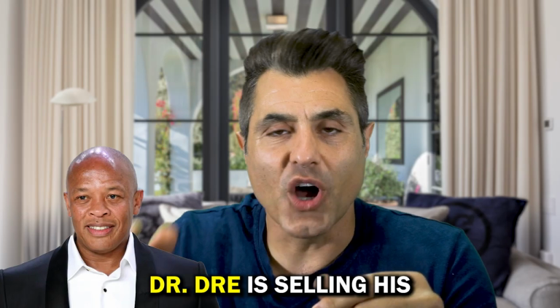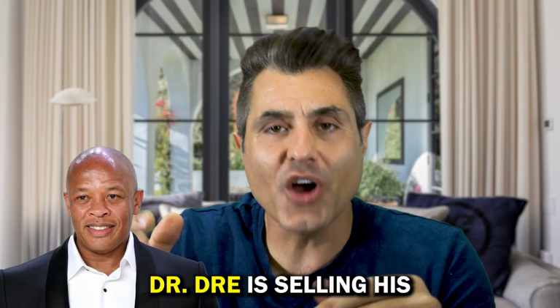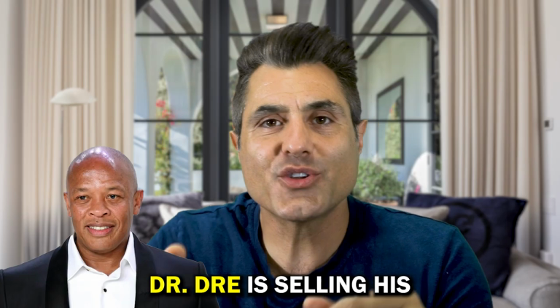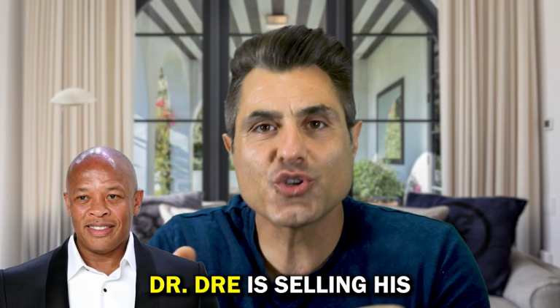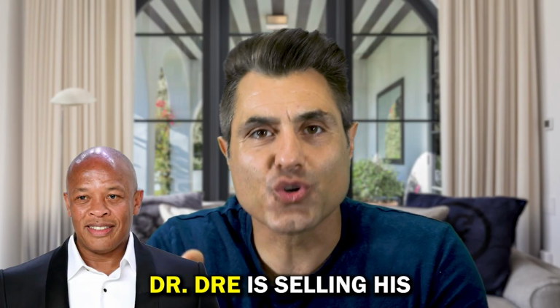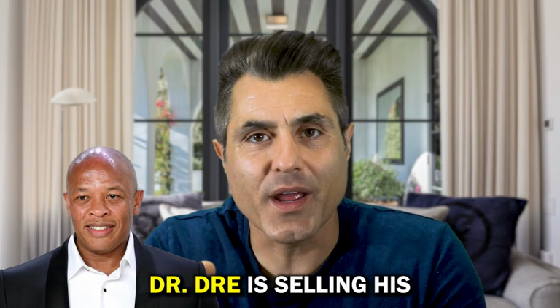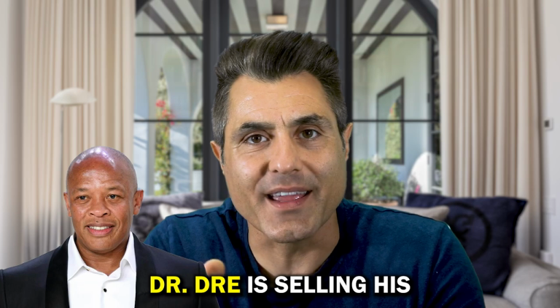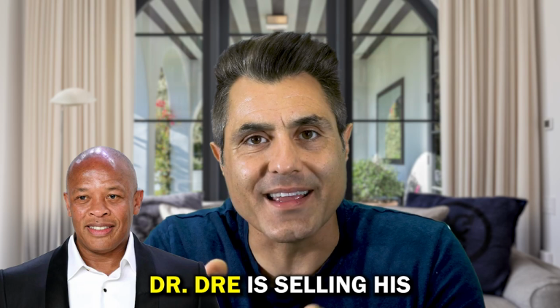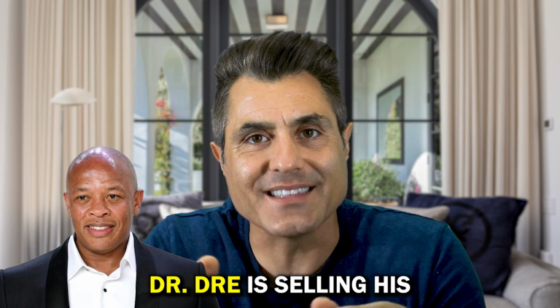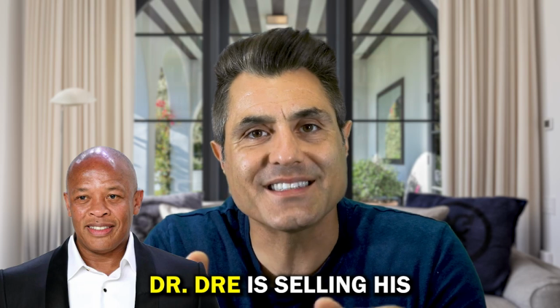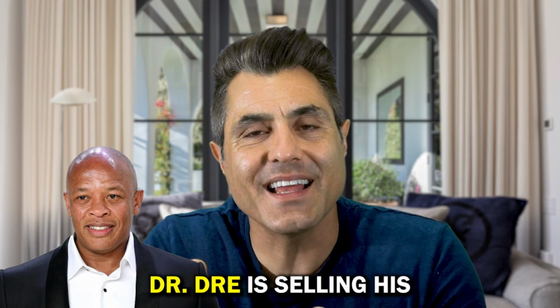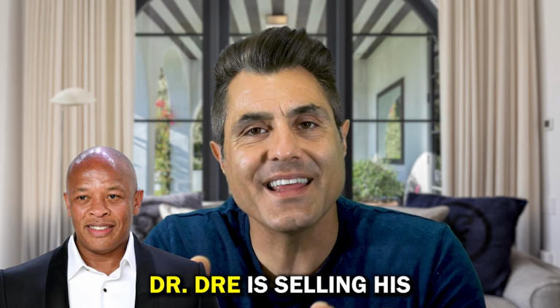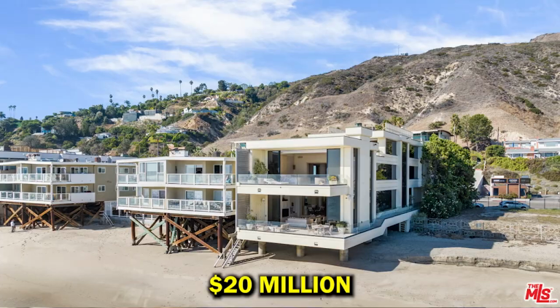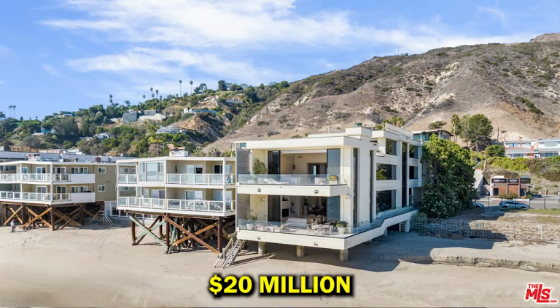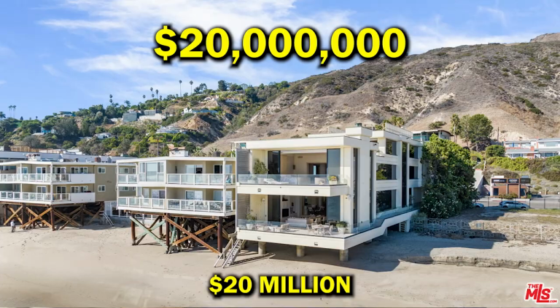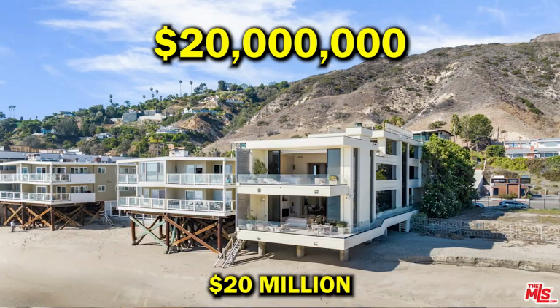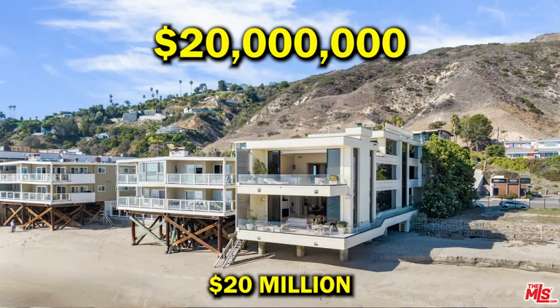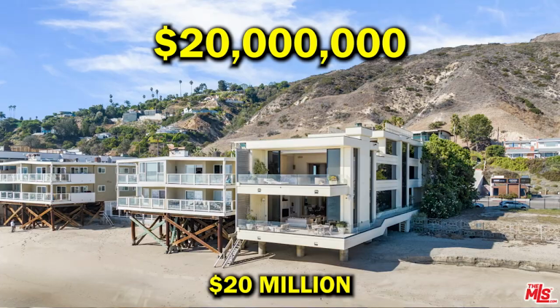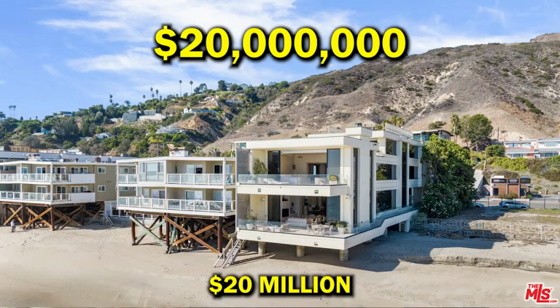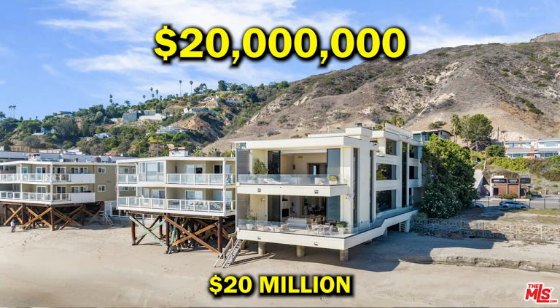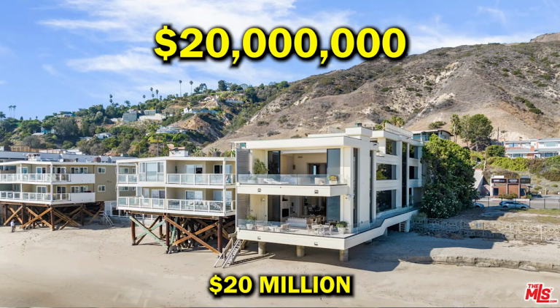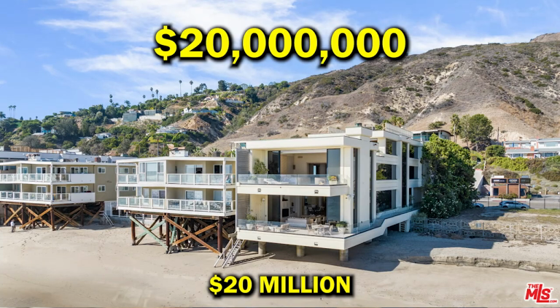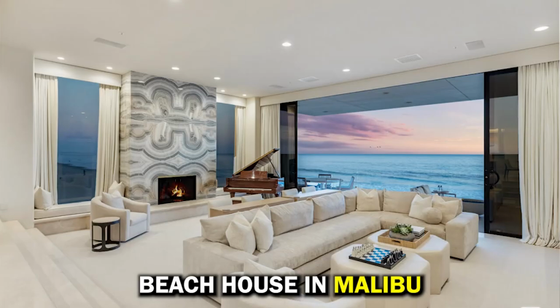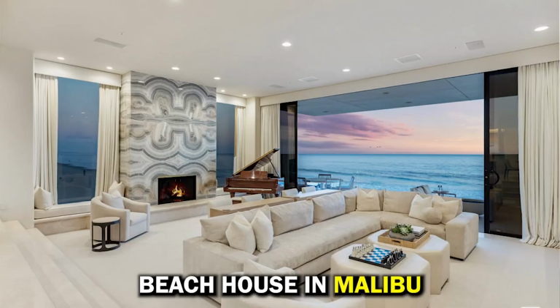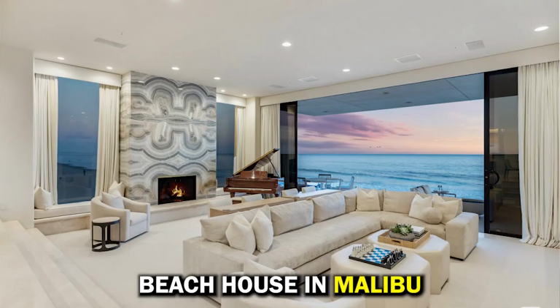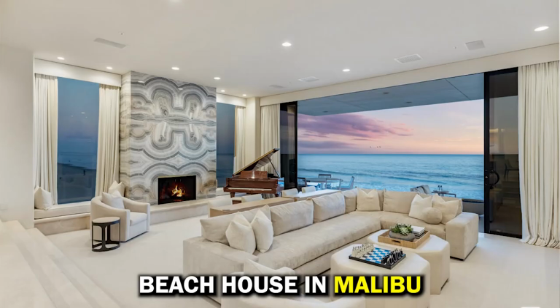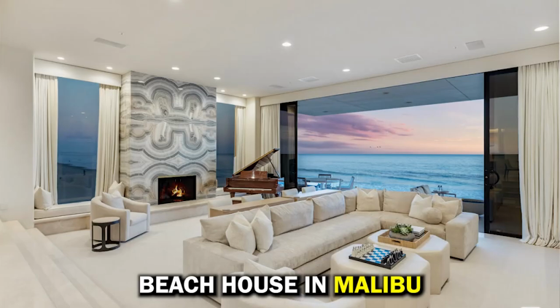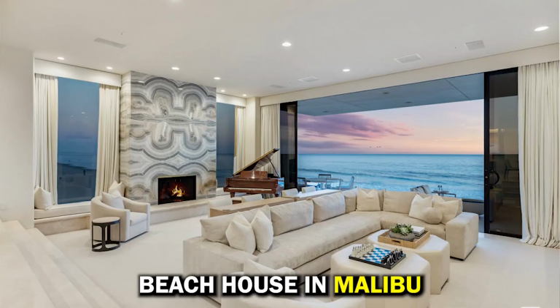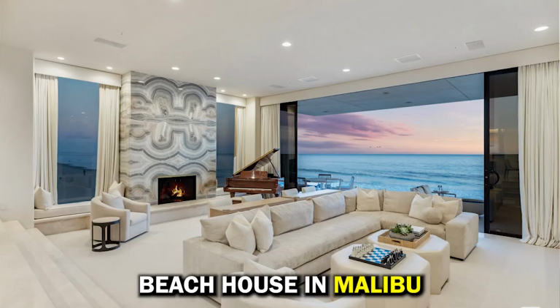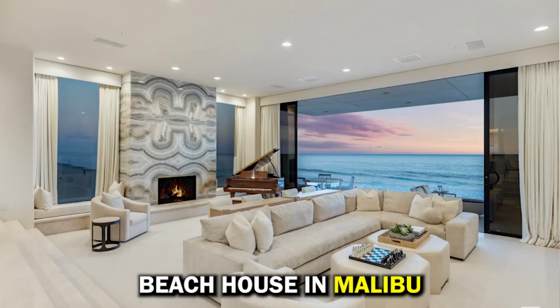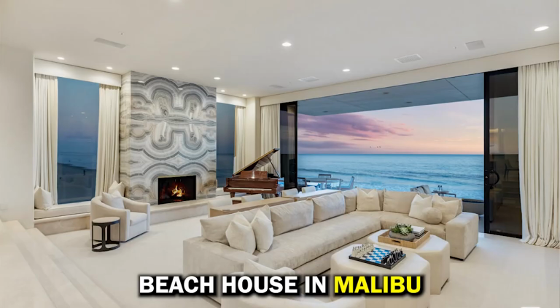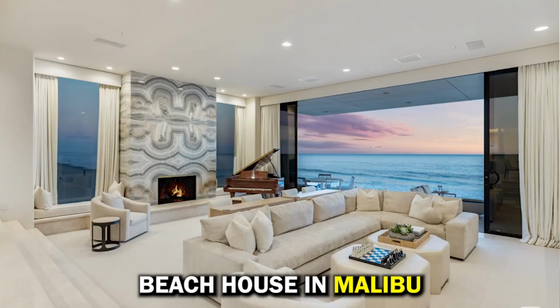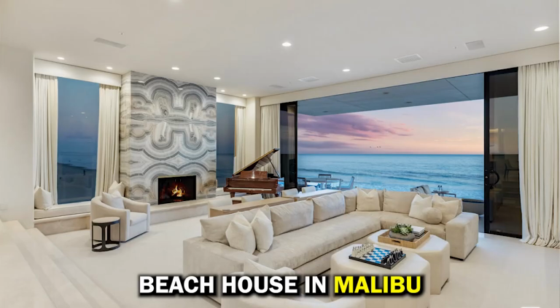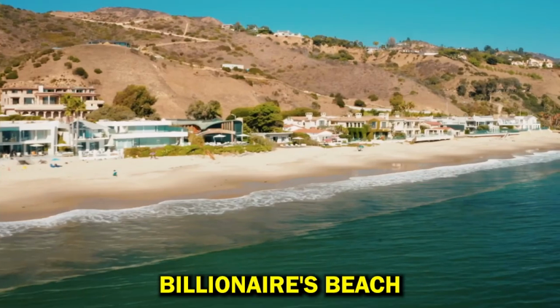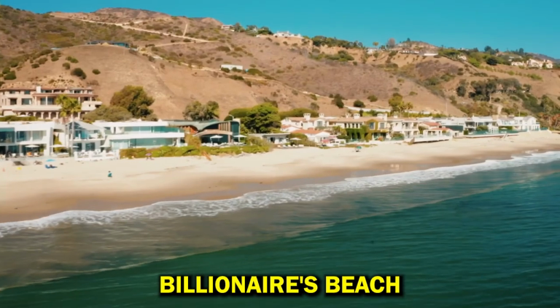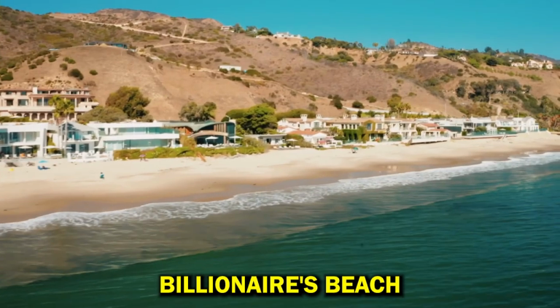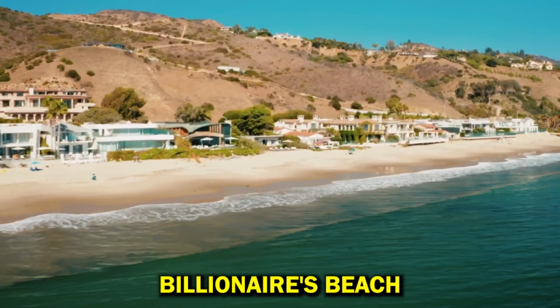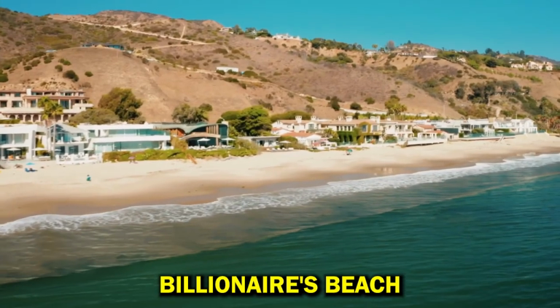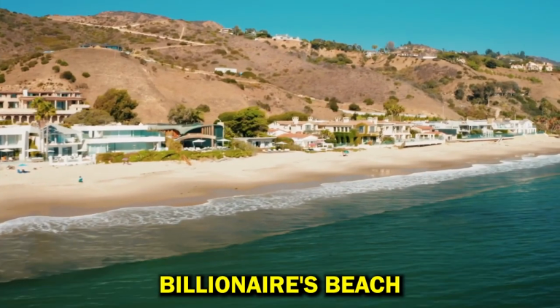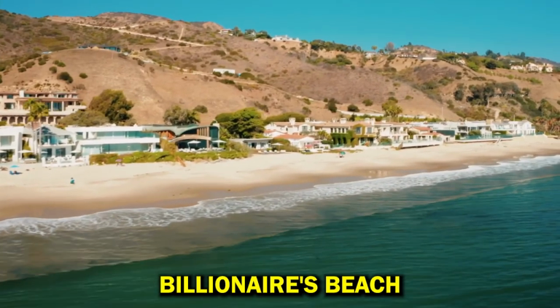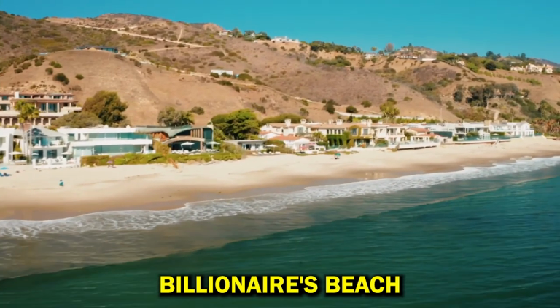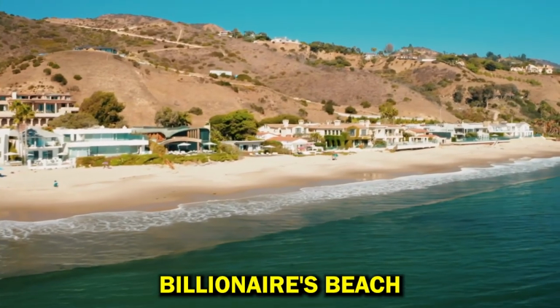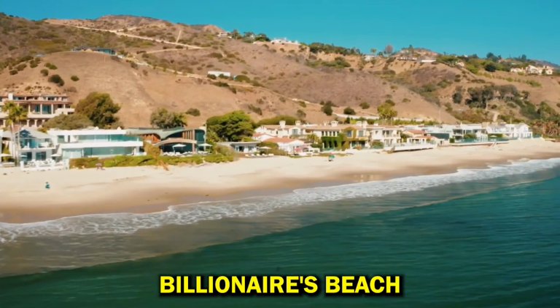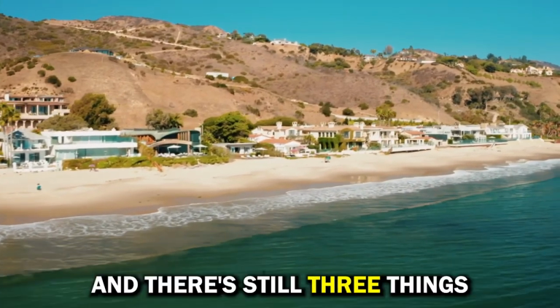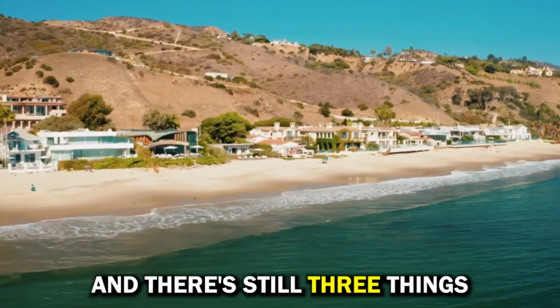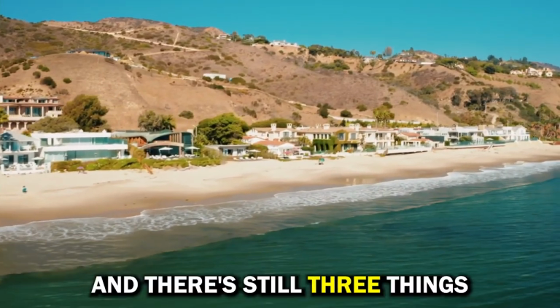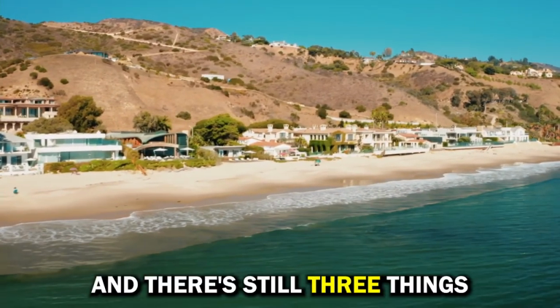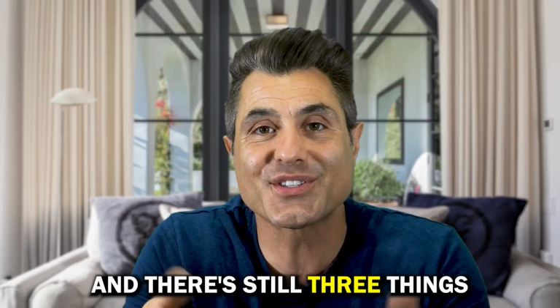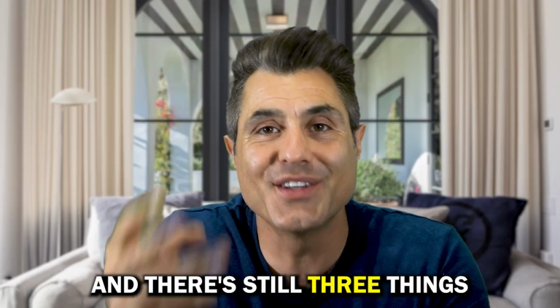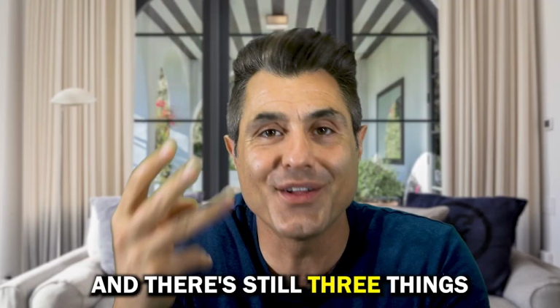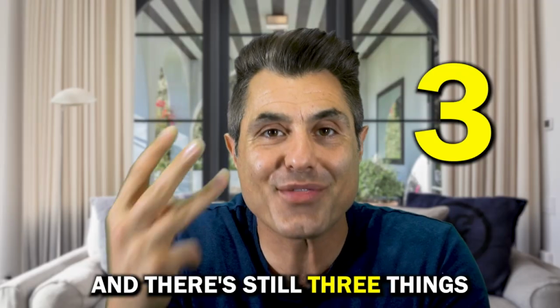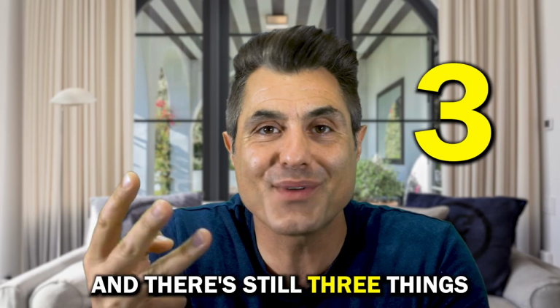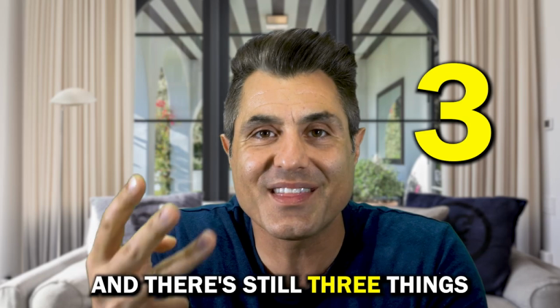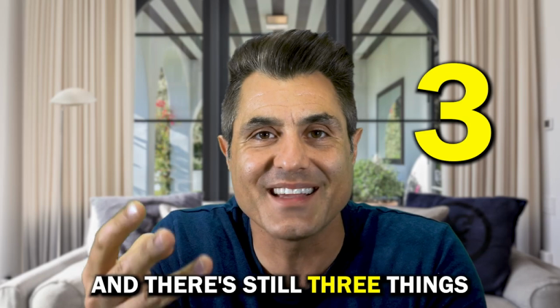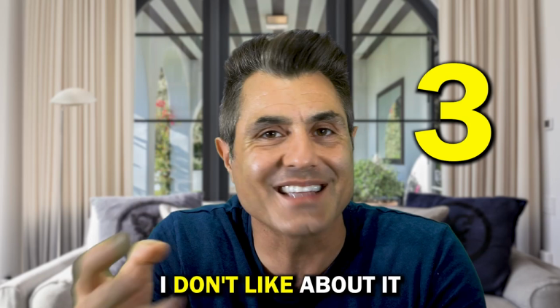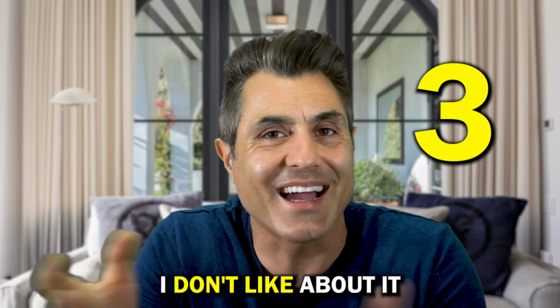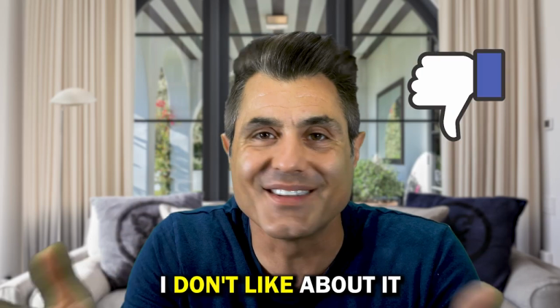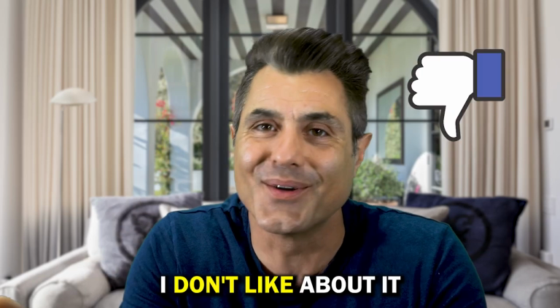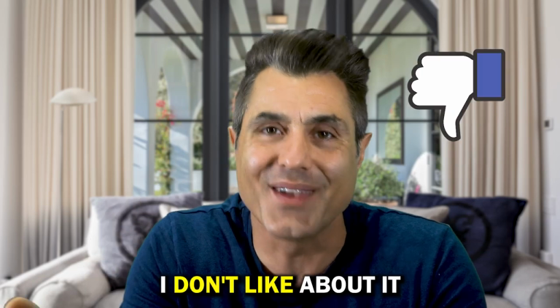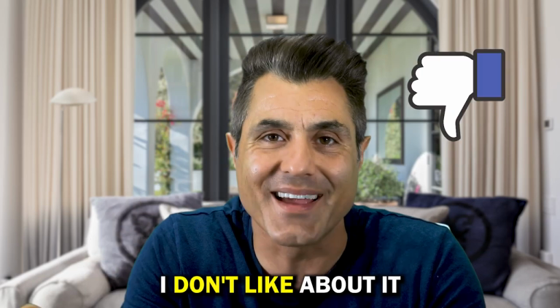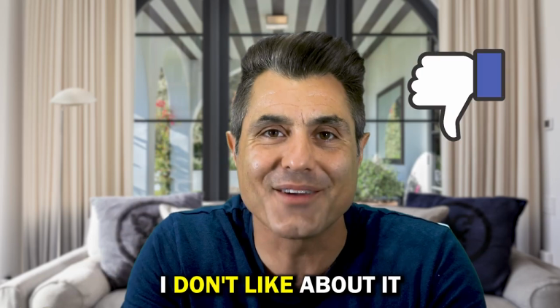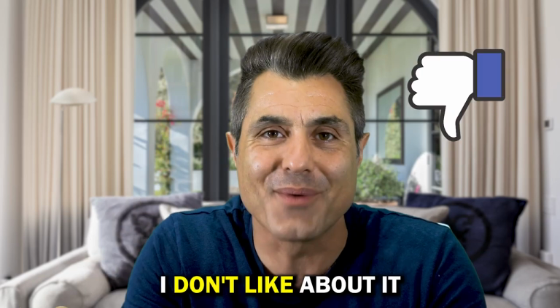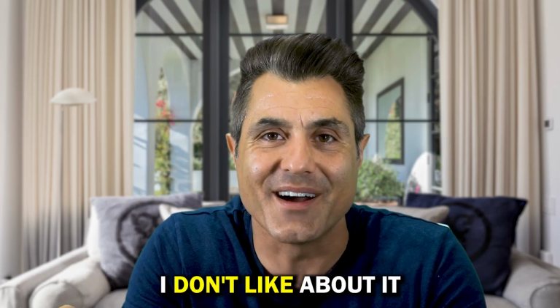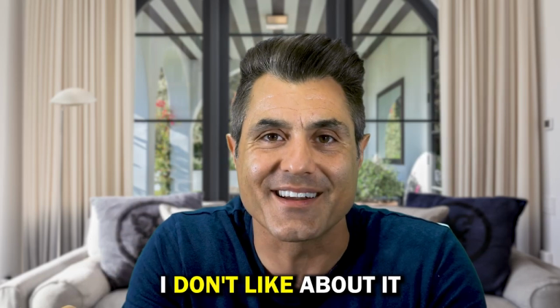Dr. Dre is selling his $20 million beach house in Malibu, Billionaire's Beach, and there's still three things I don't like about it.